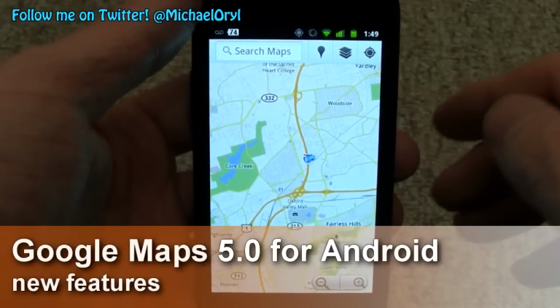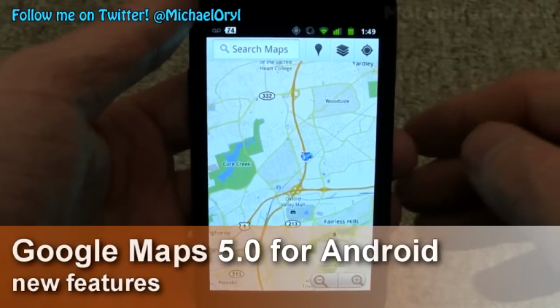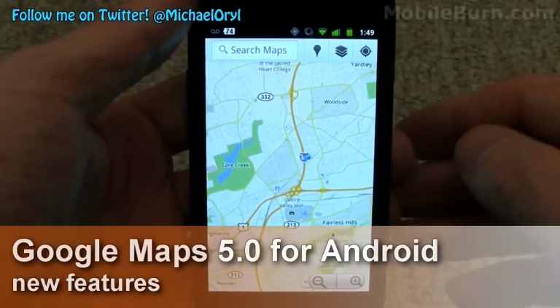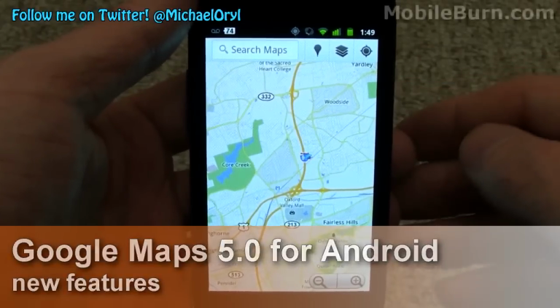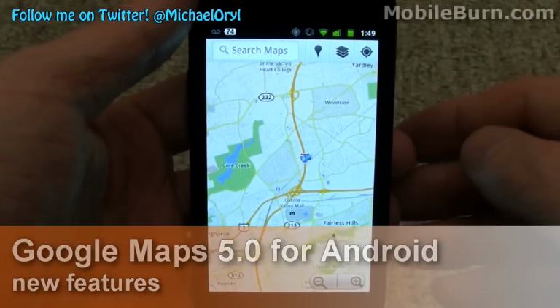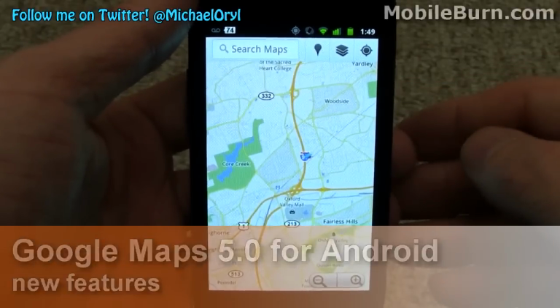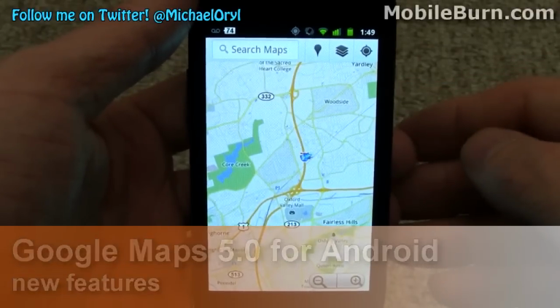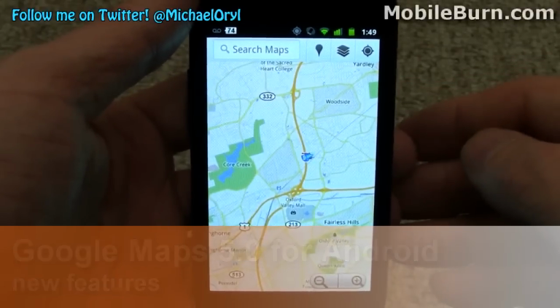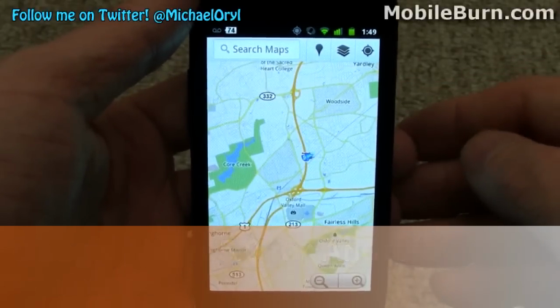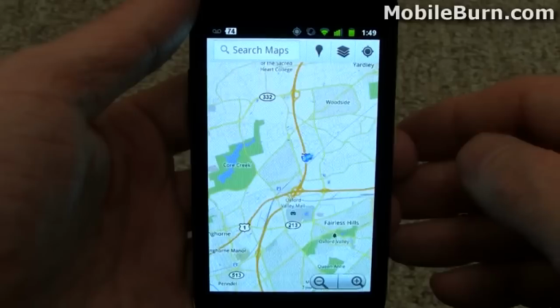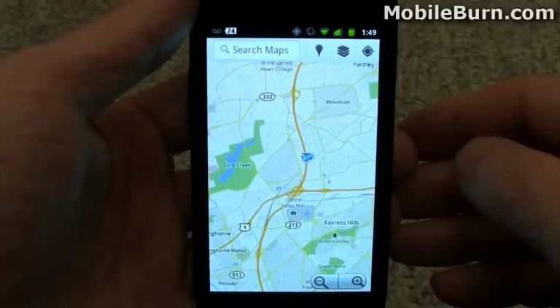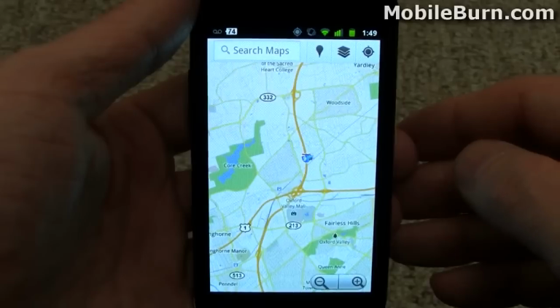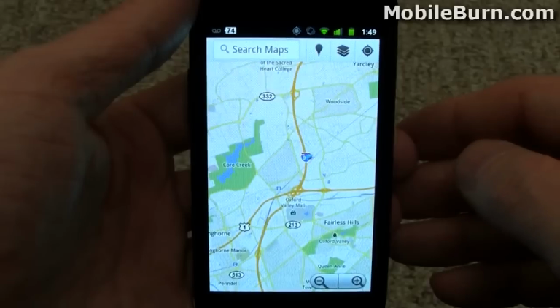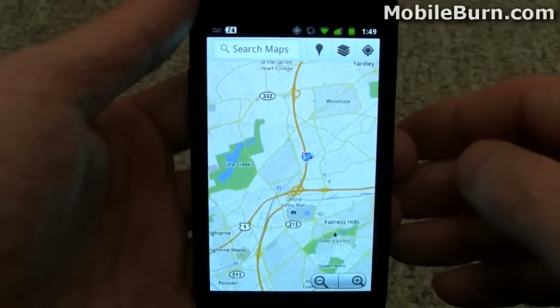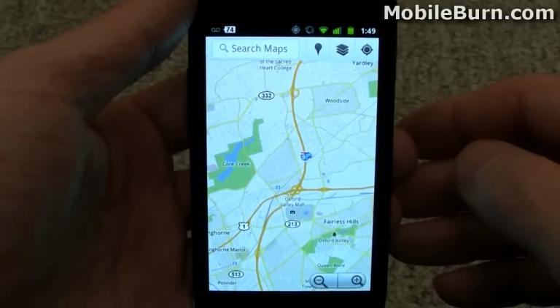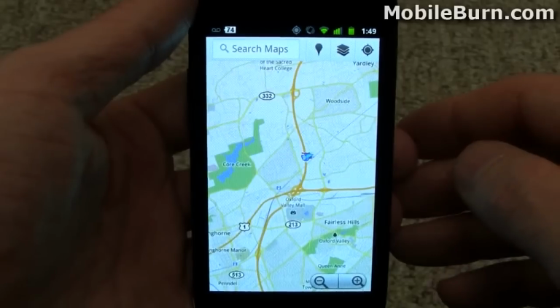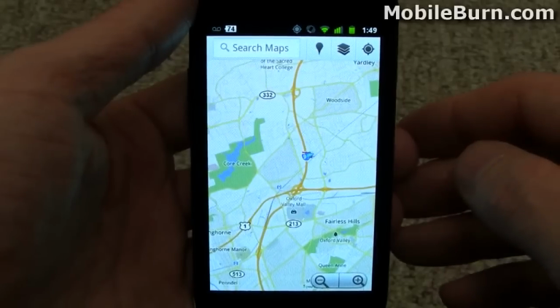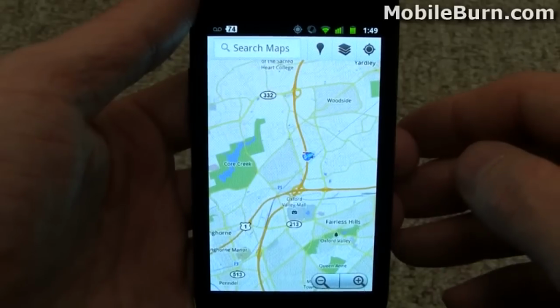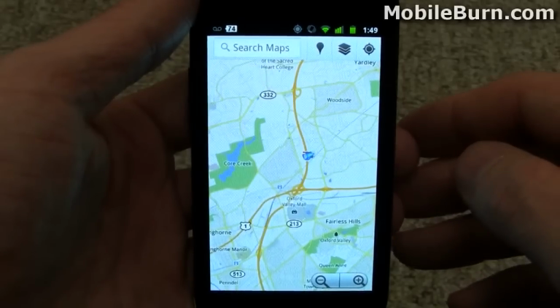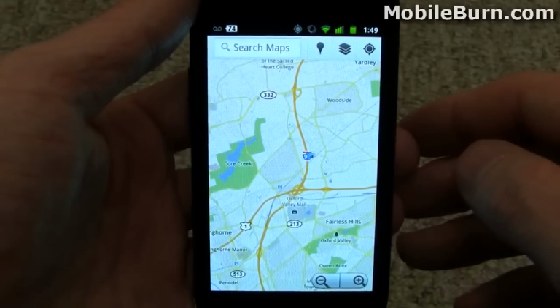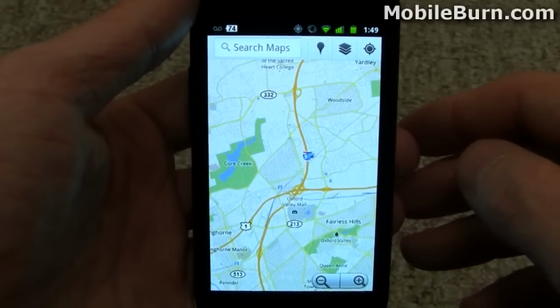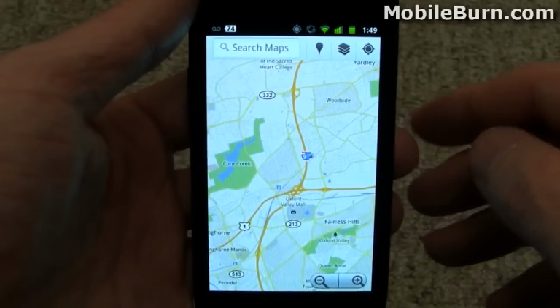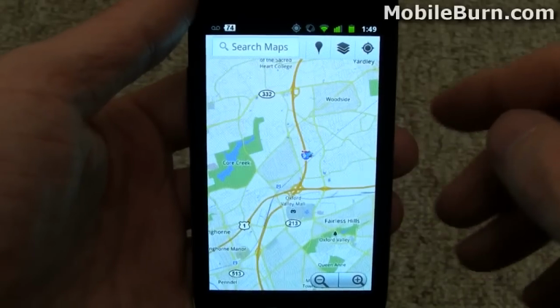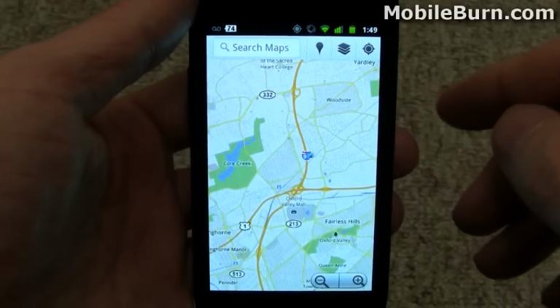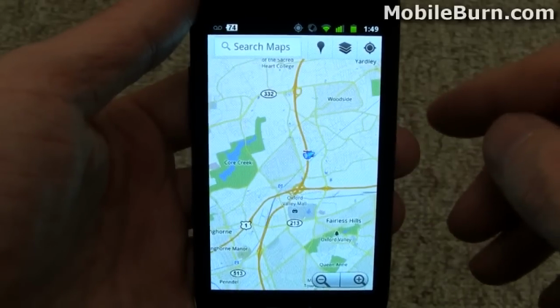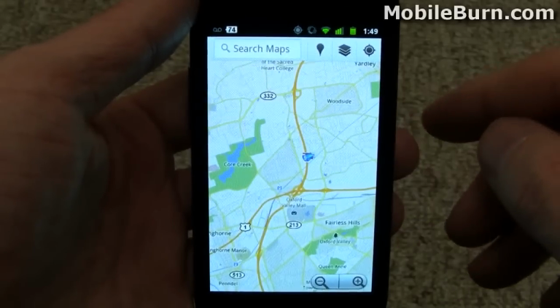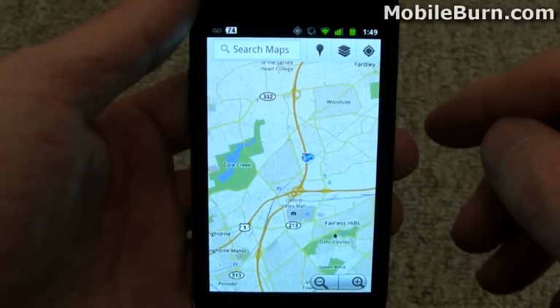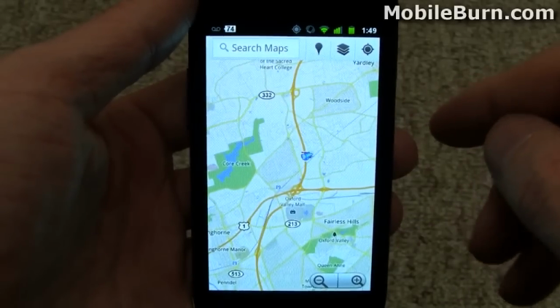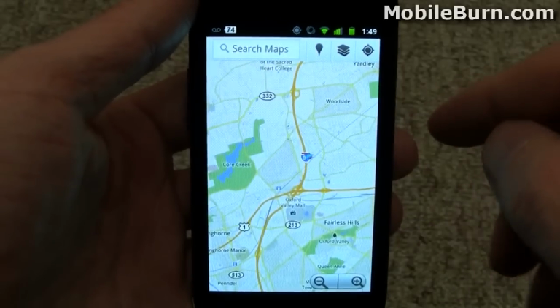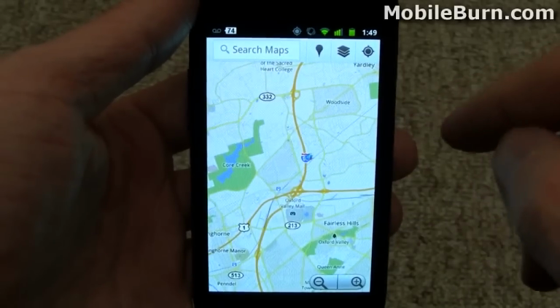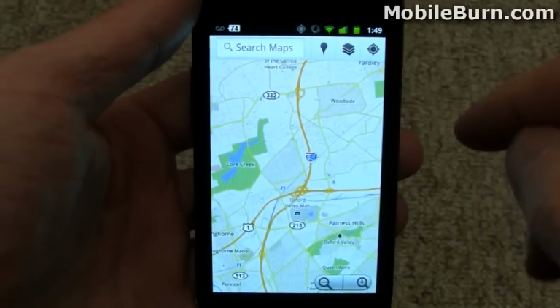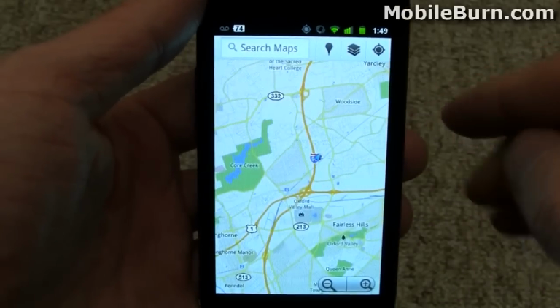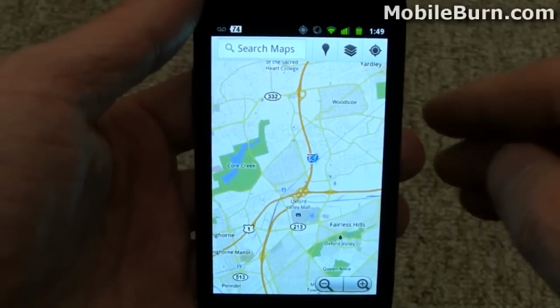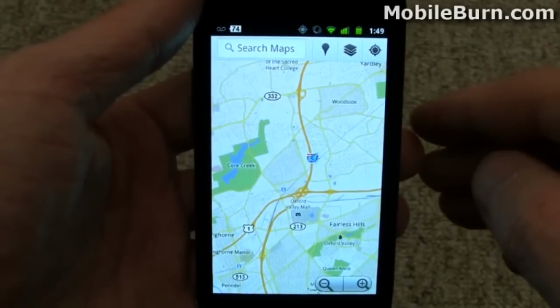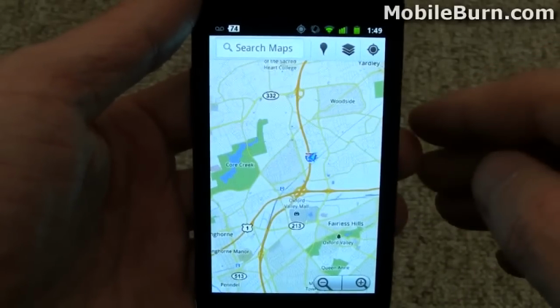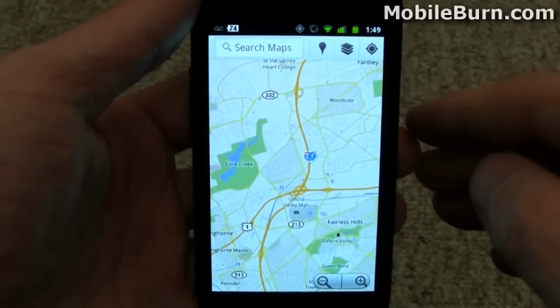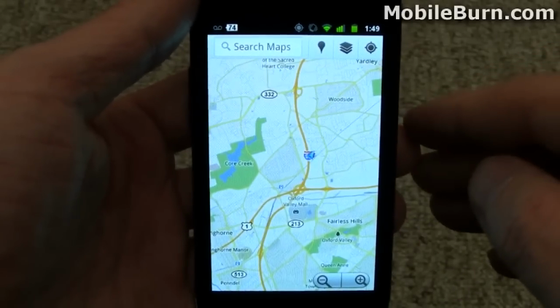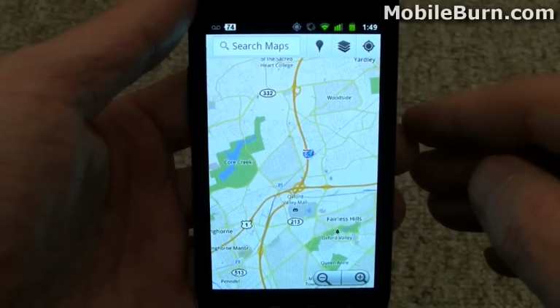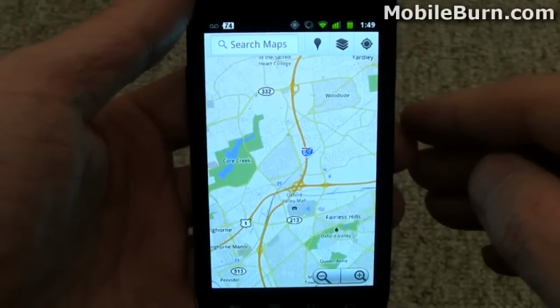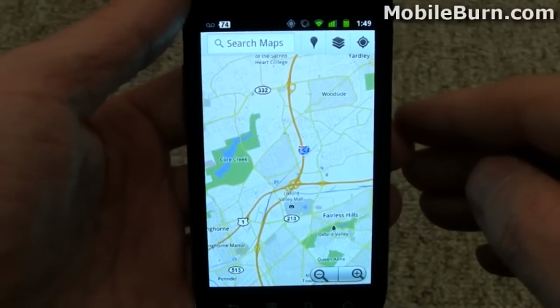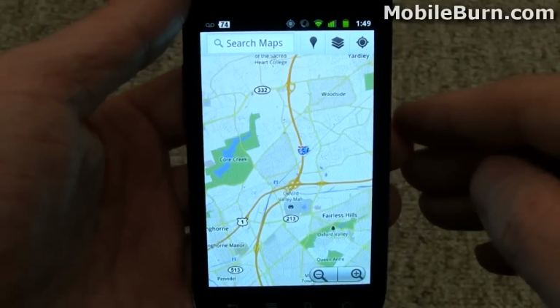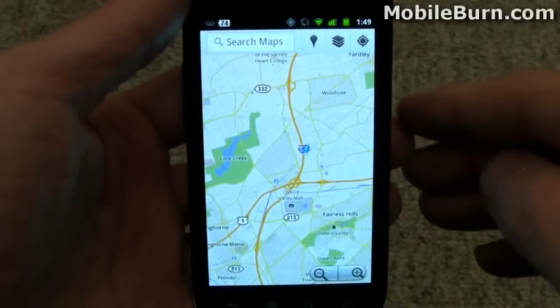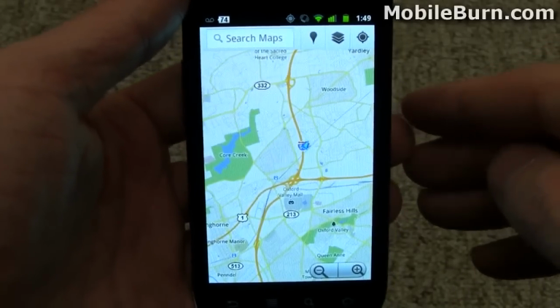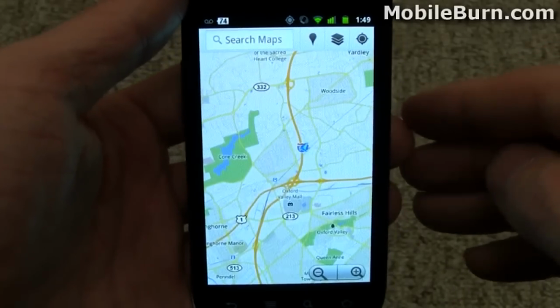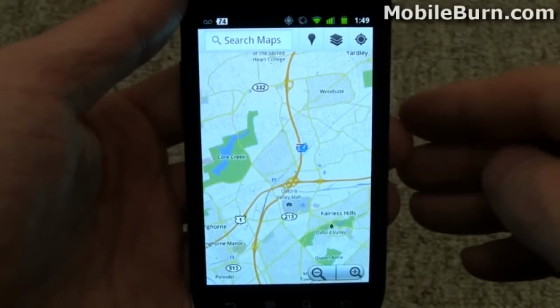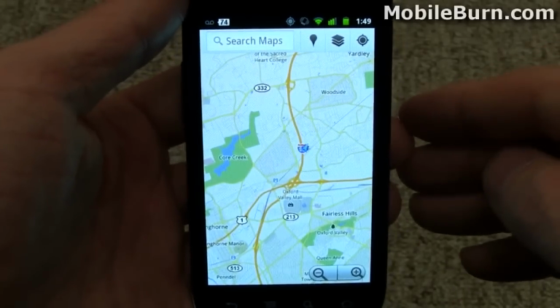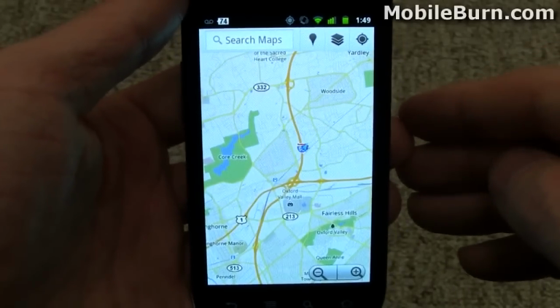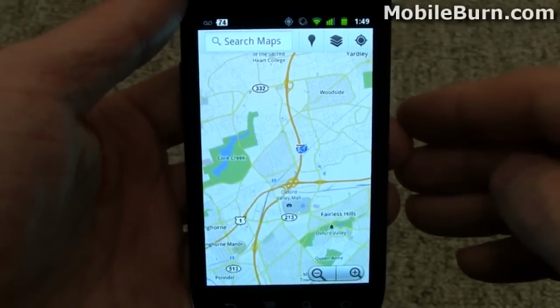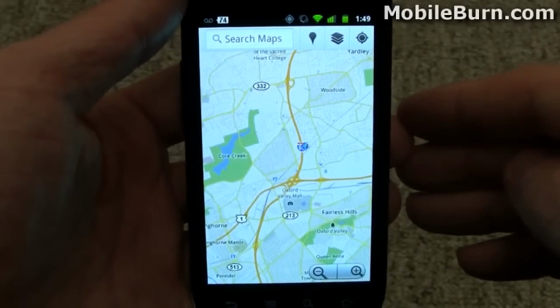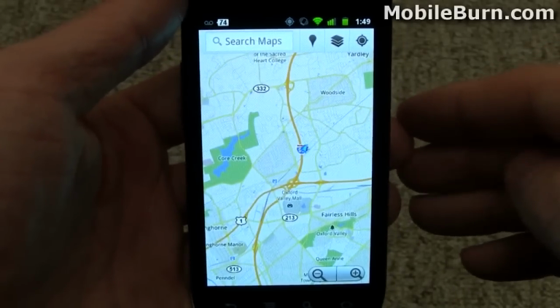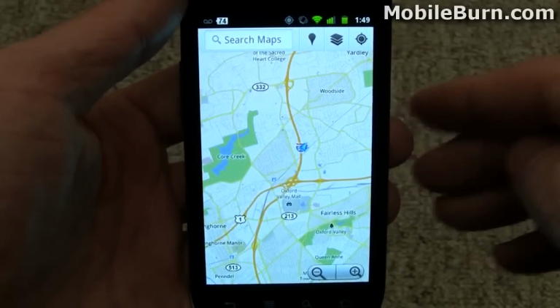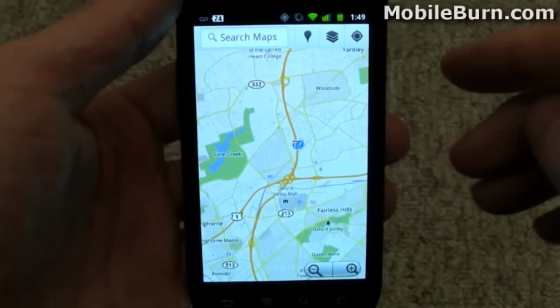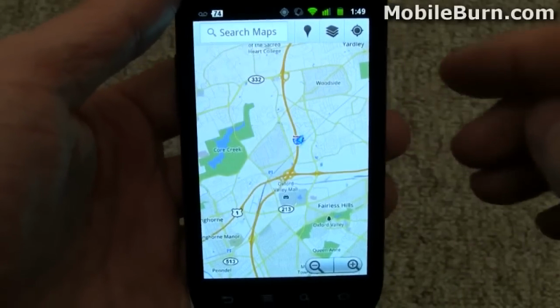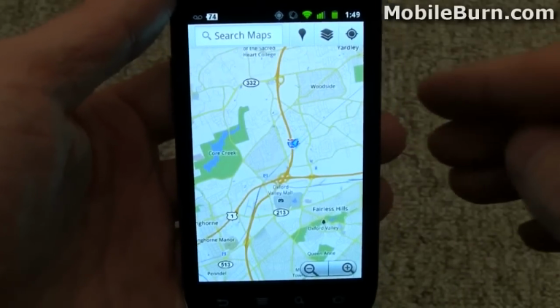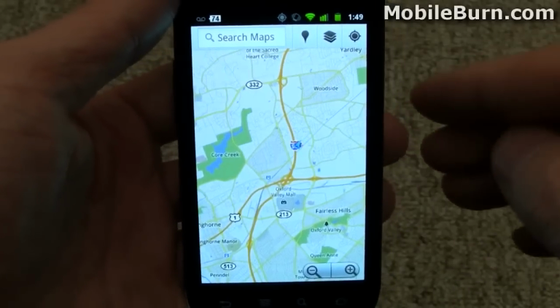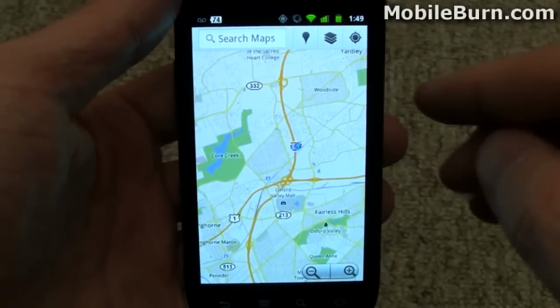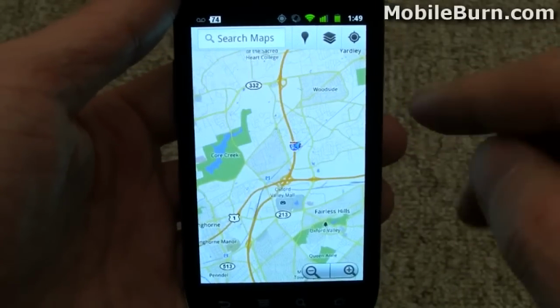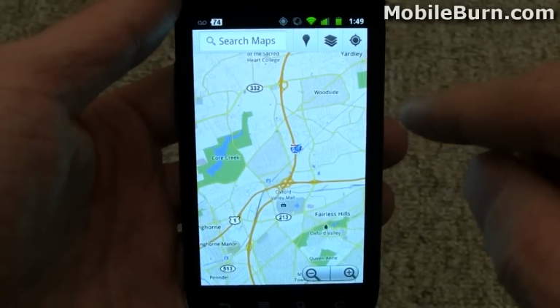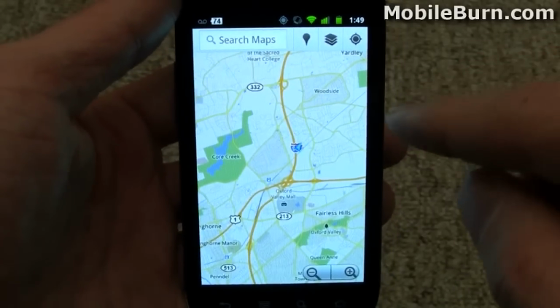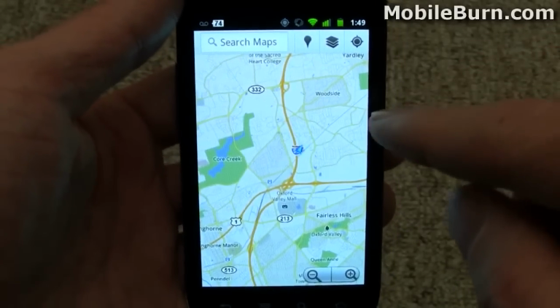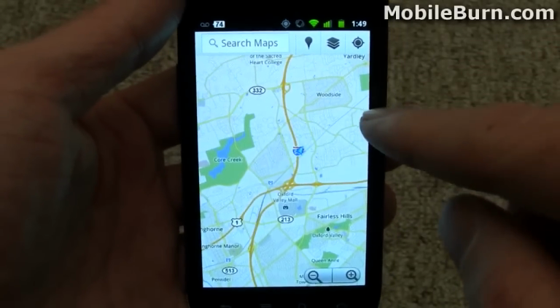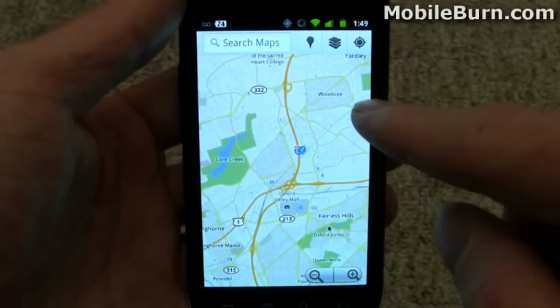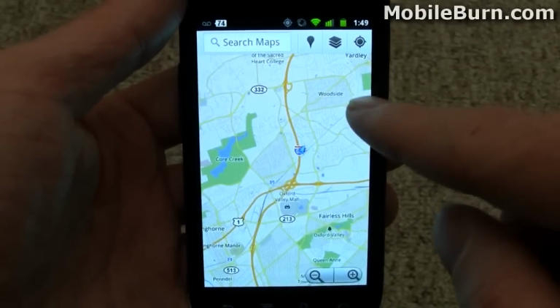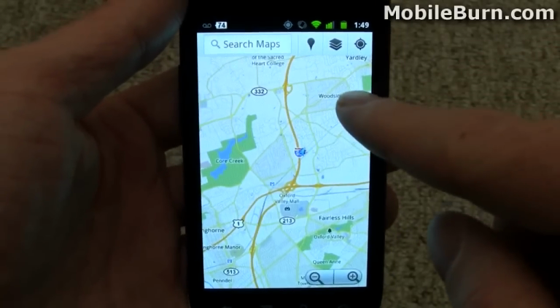It adds a couple of new features including caching. So if you lose your connectivity during navigation or something like that, you'll still have the Maps loaded.